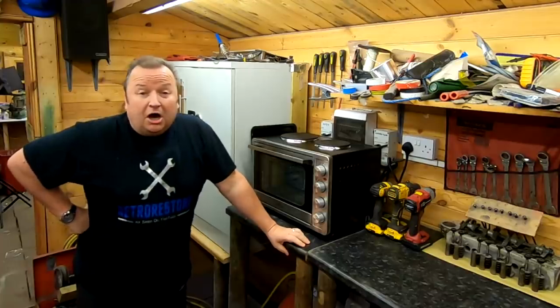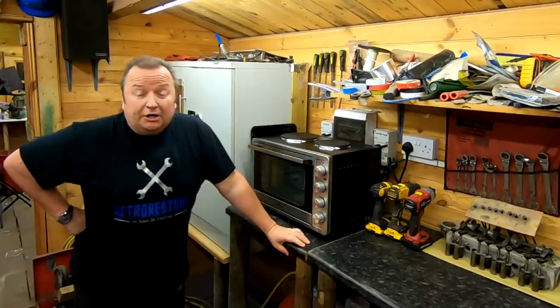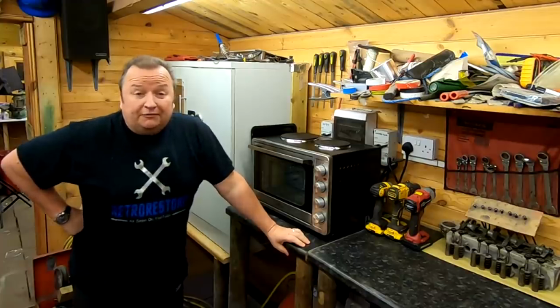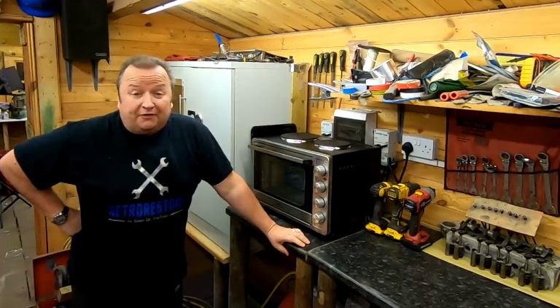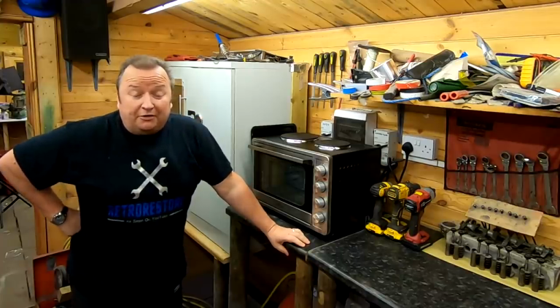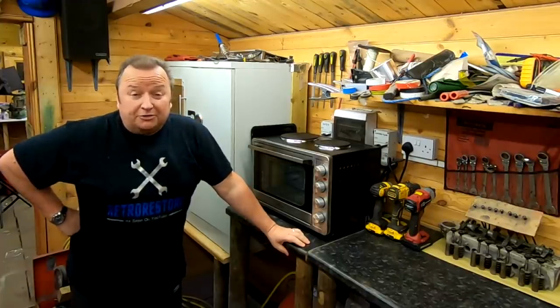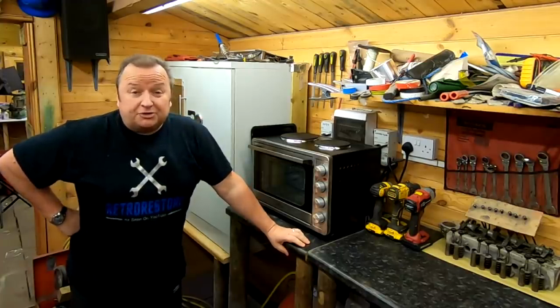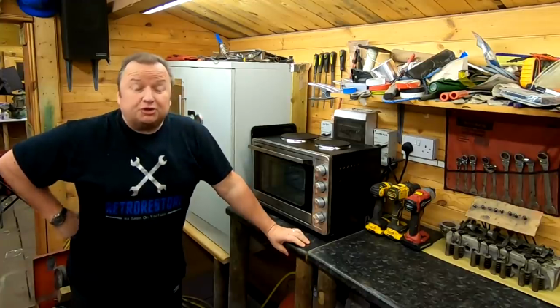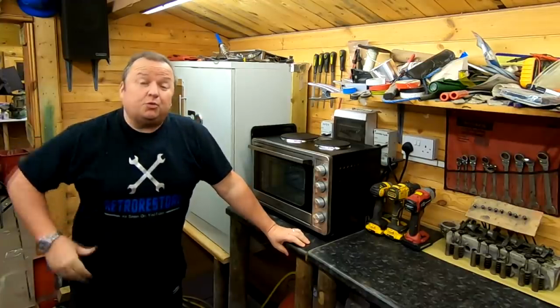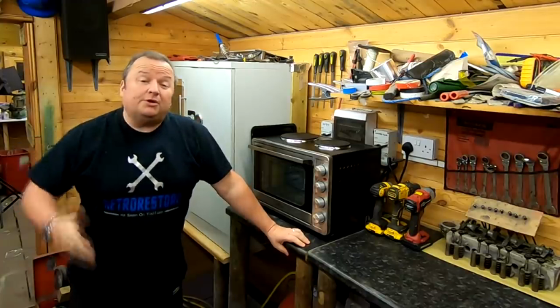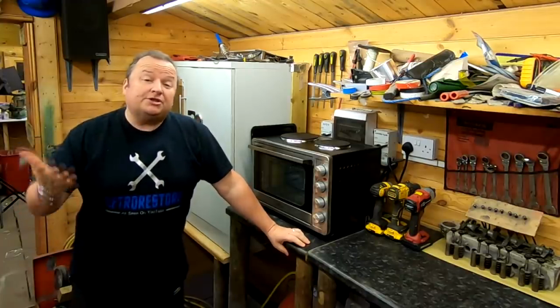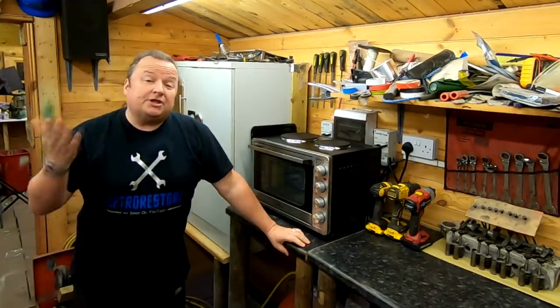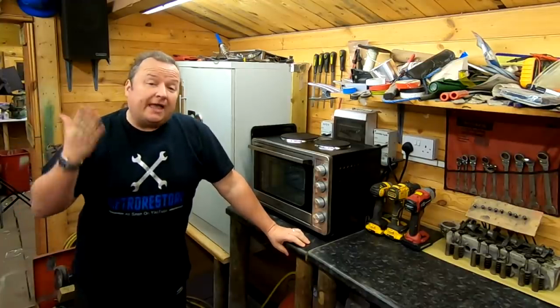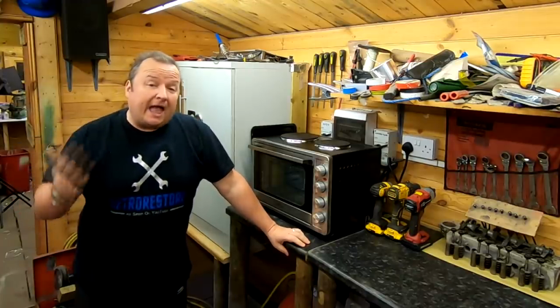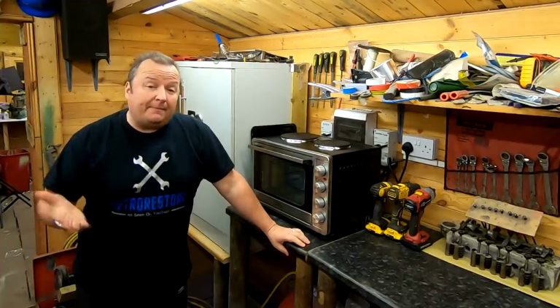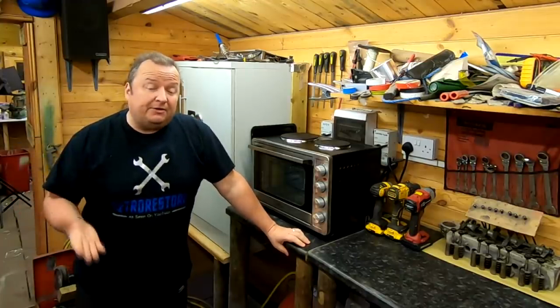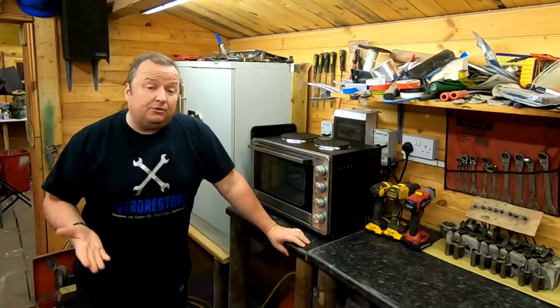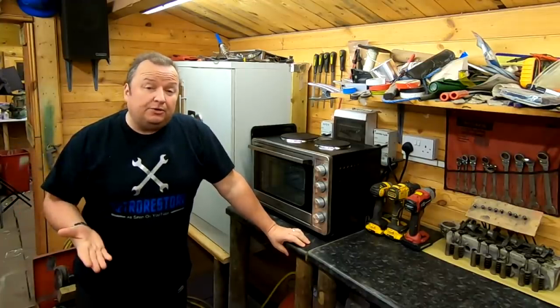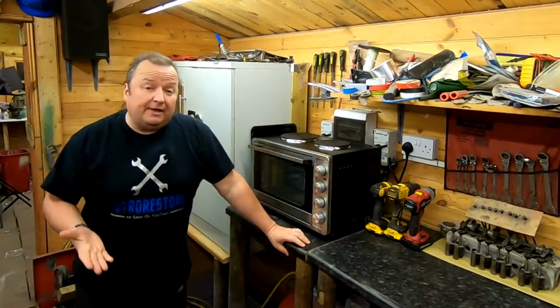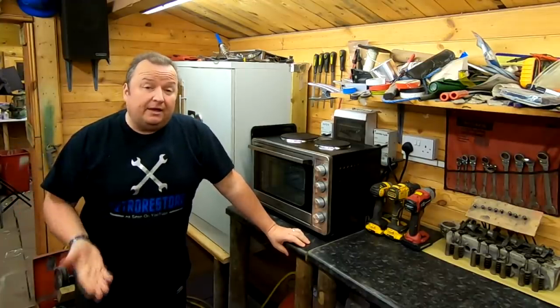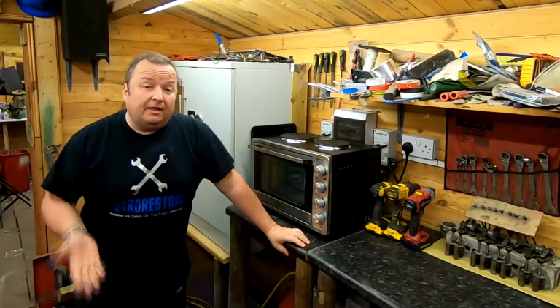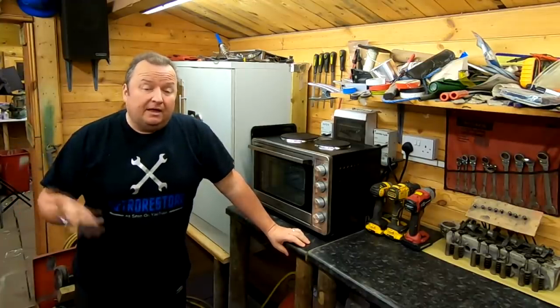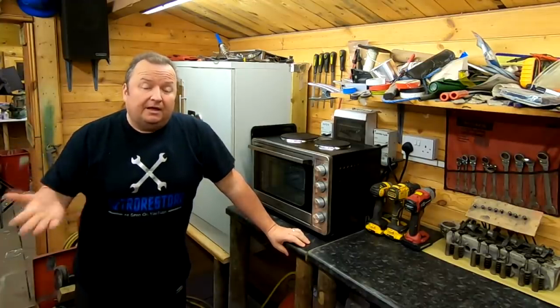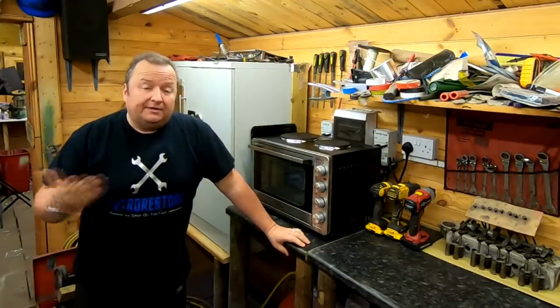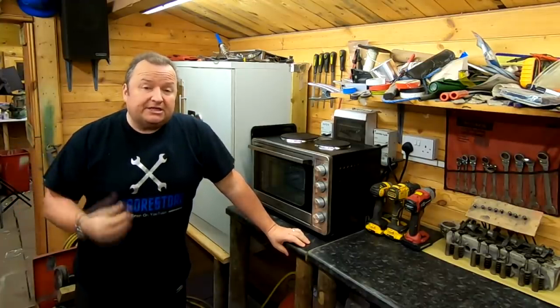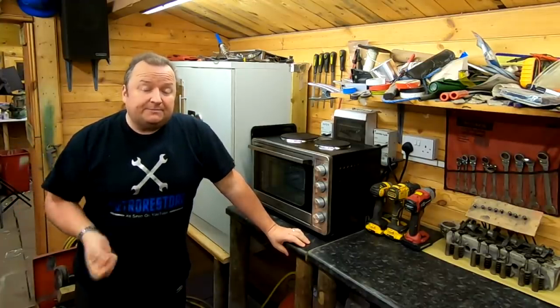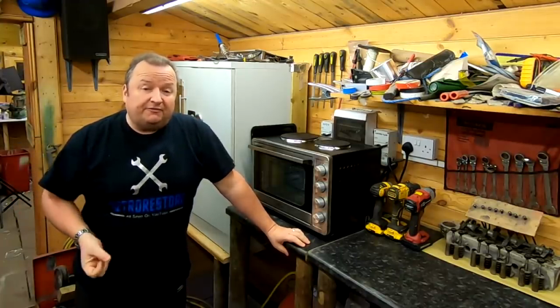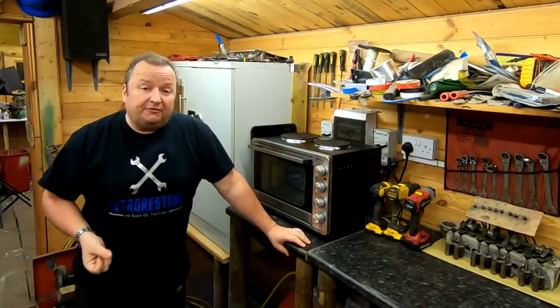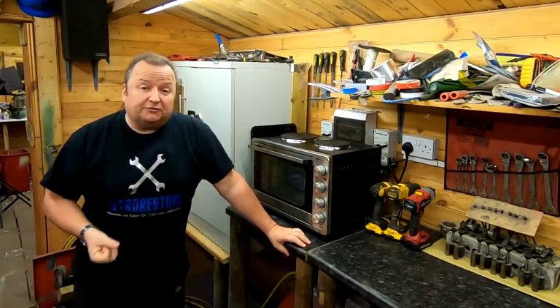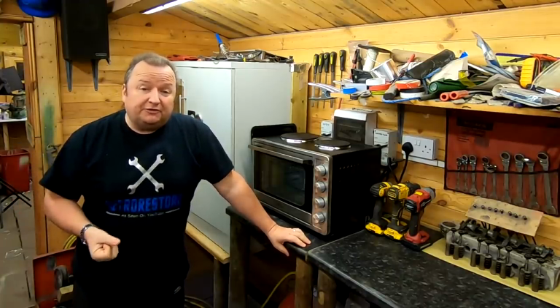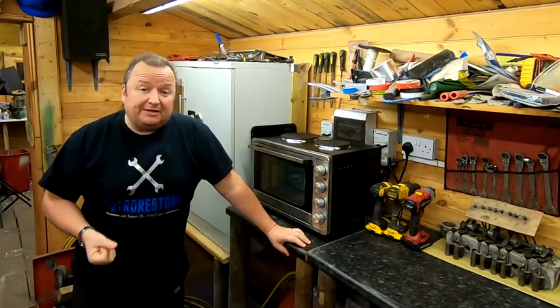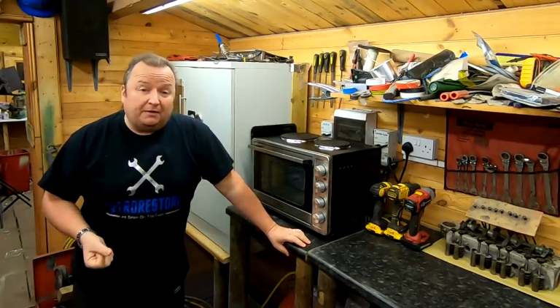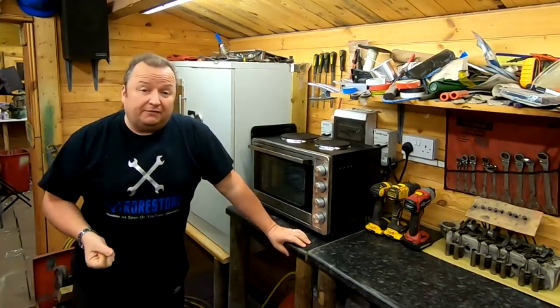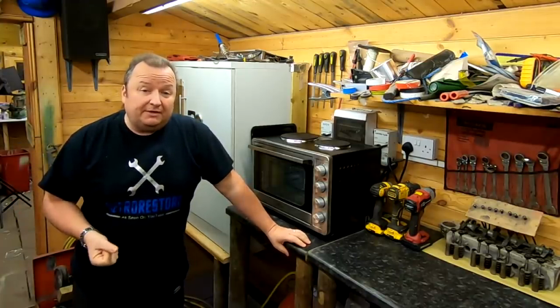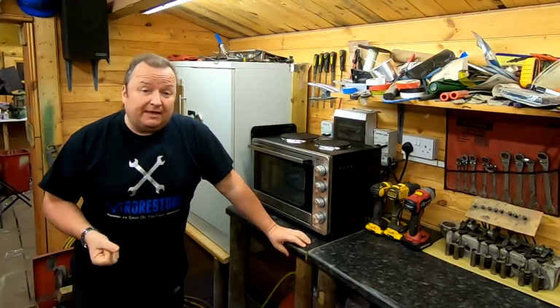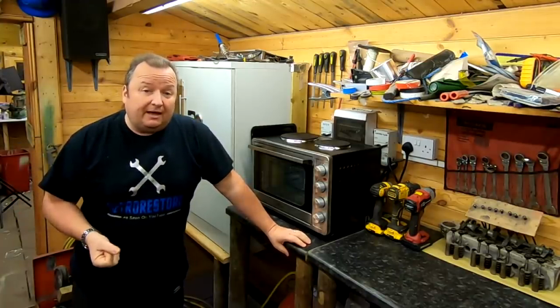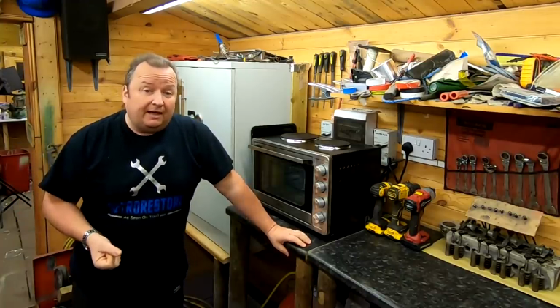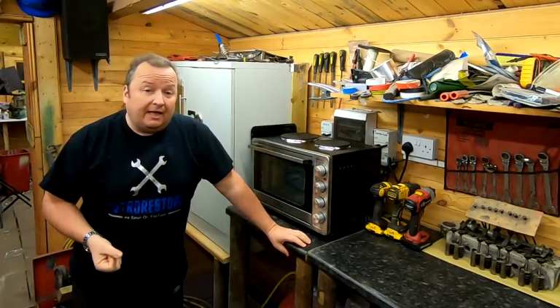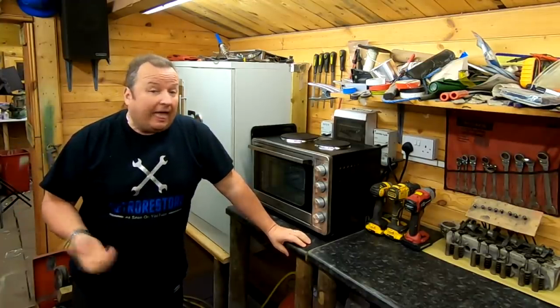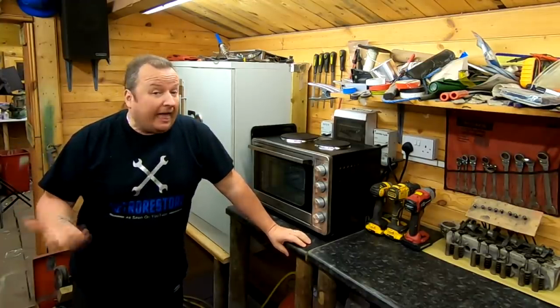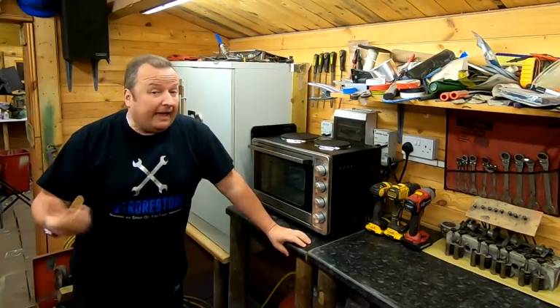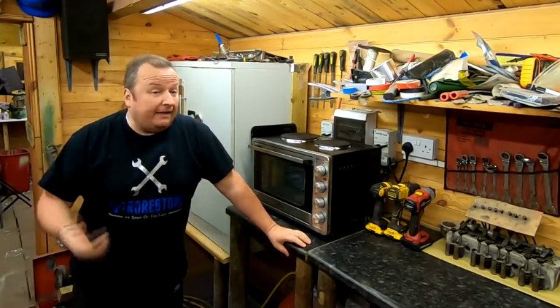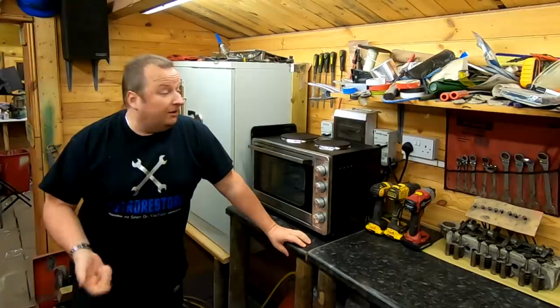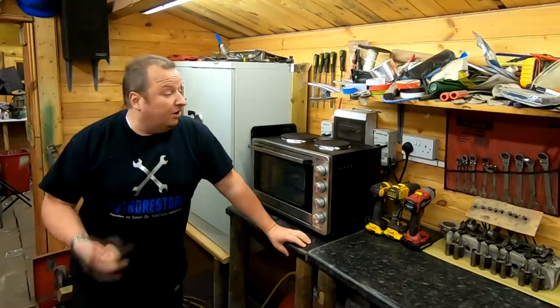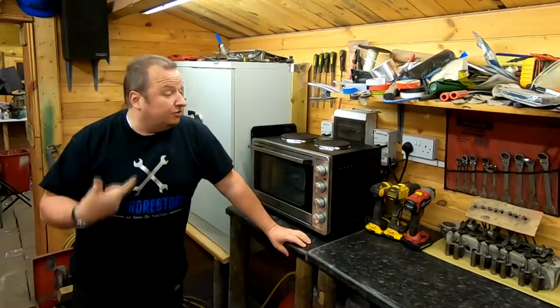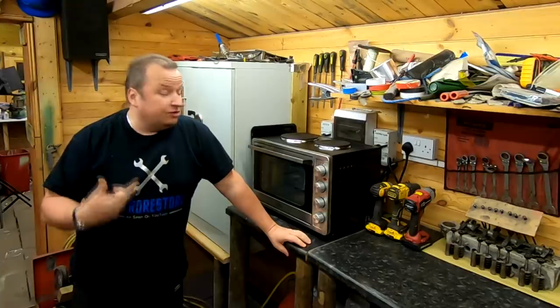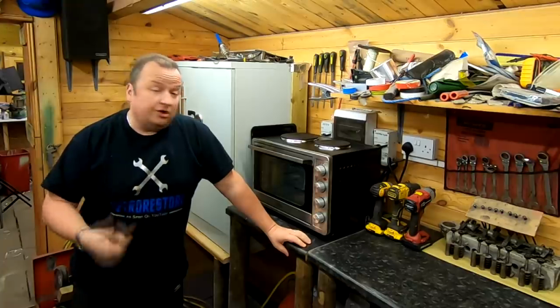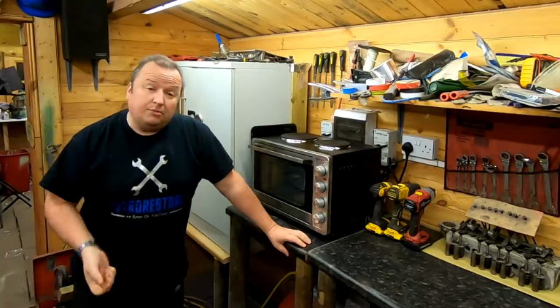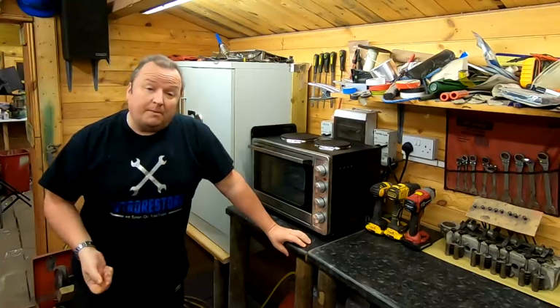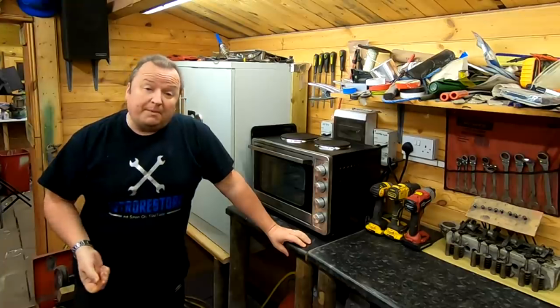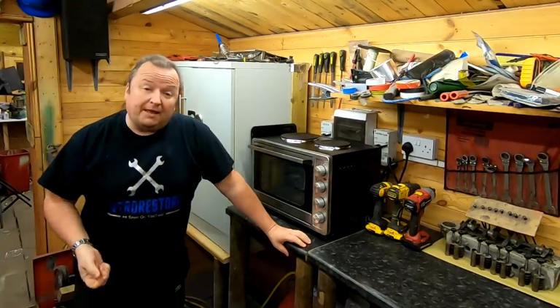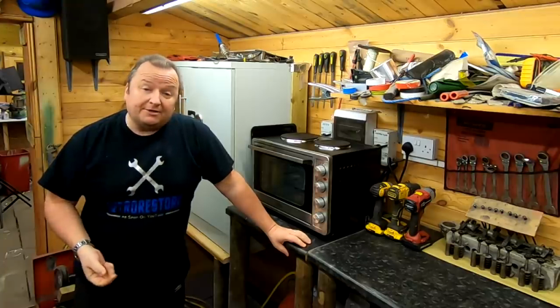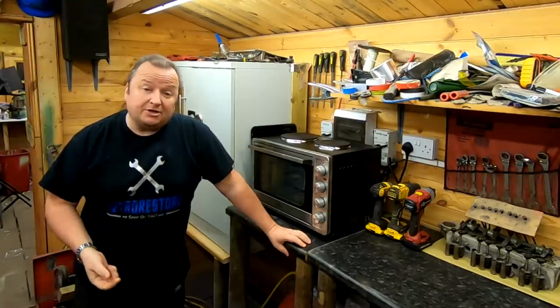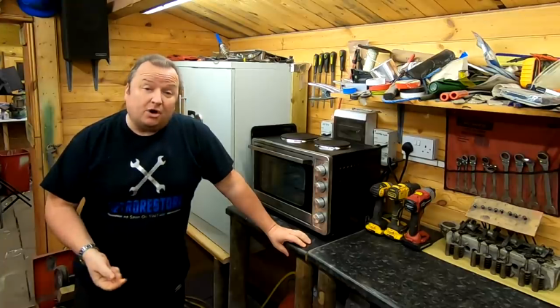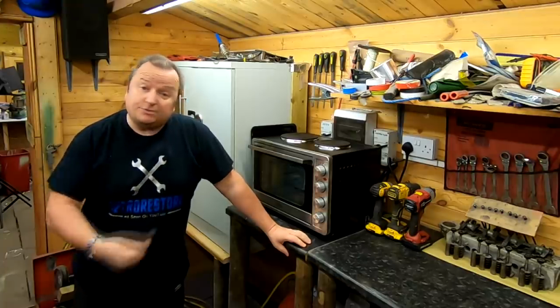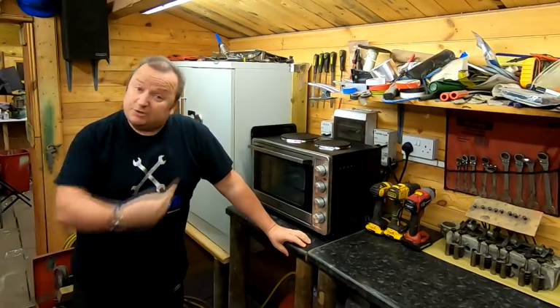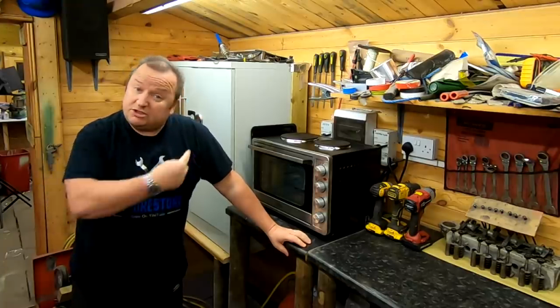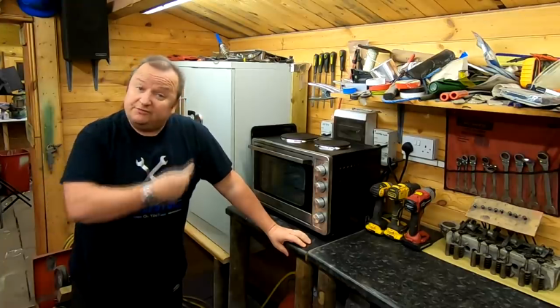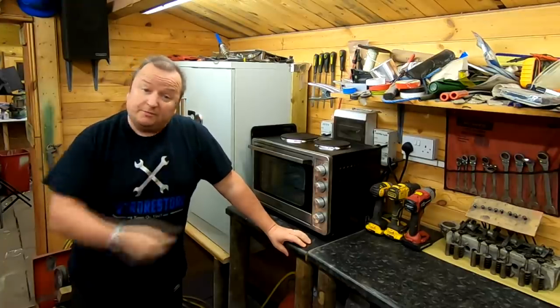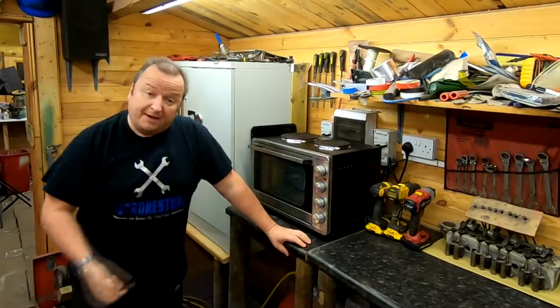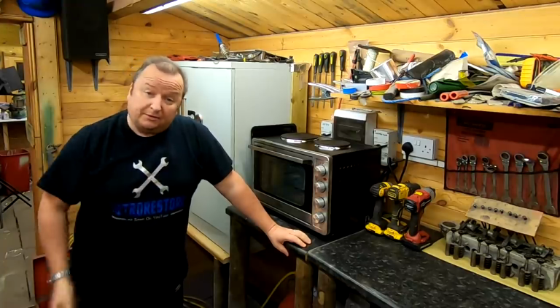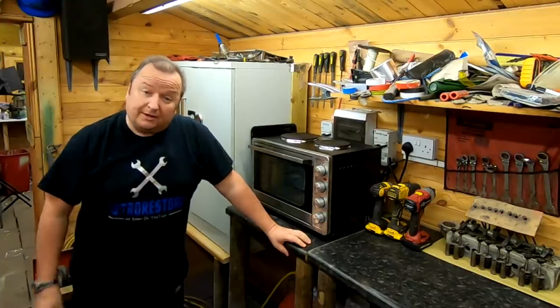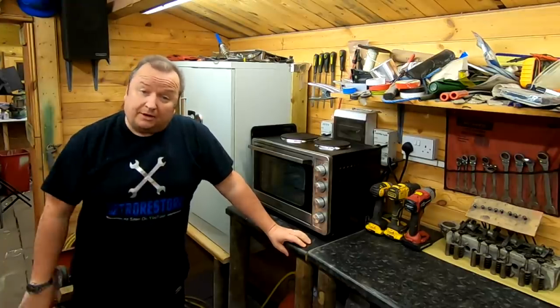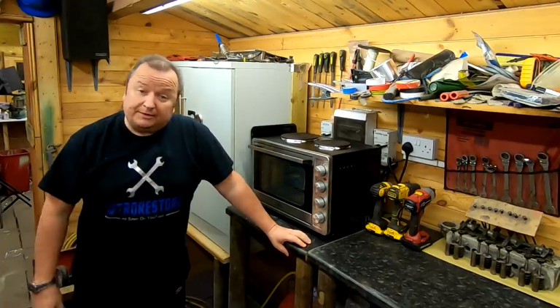Hiya folks, just wanted to say a happy new year. This is my first video of the year and I'll show you what my plans are, especially for the powder coating.